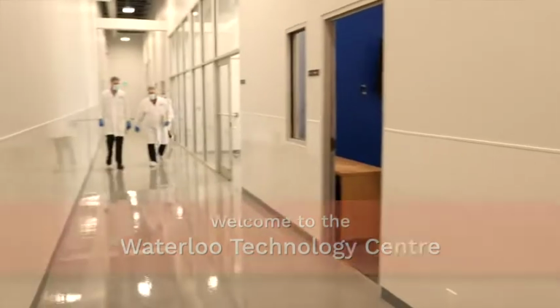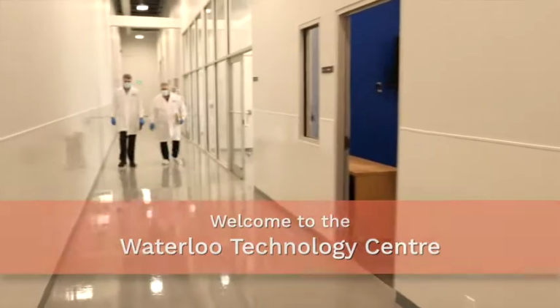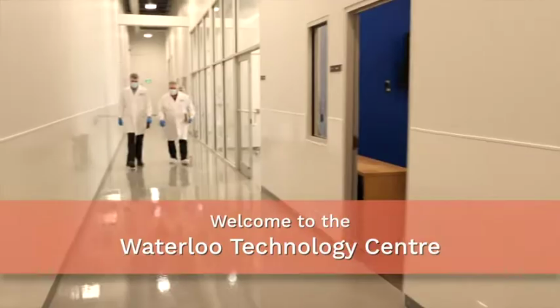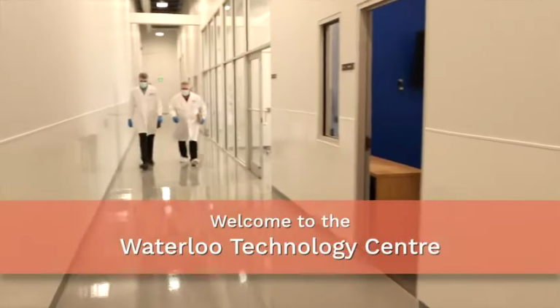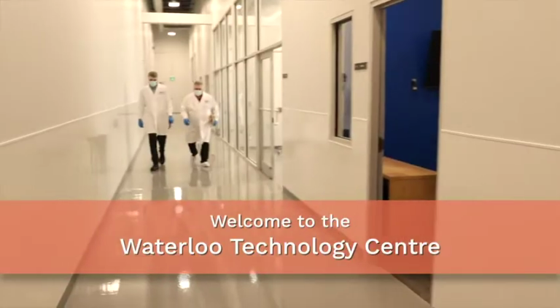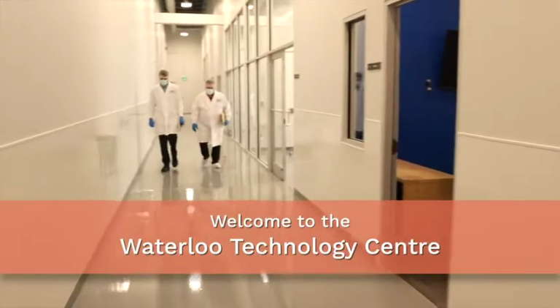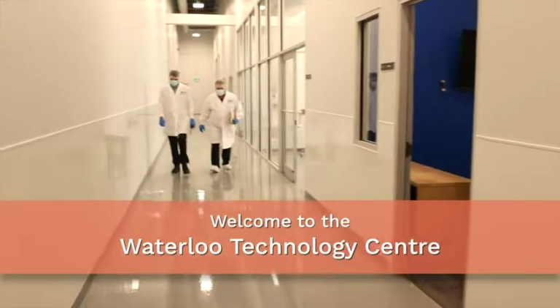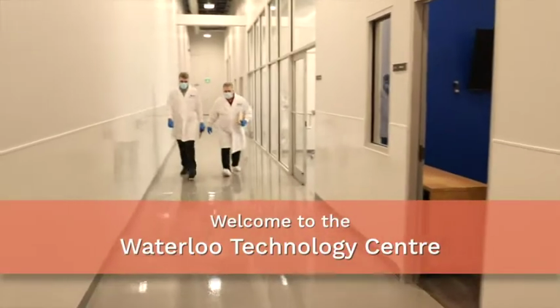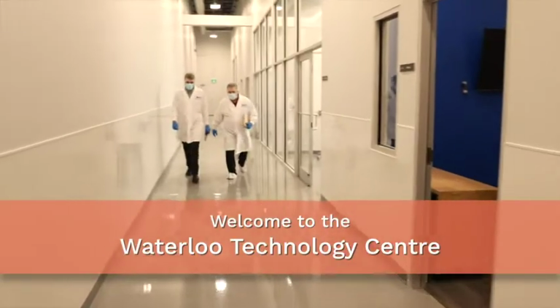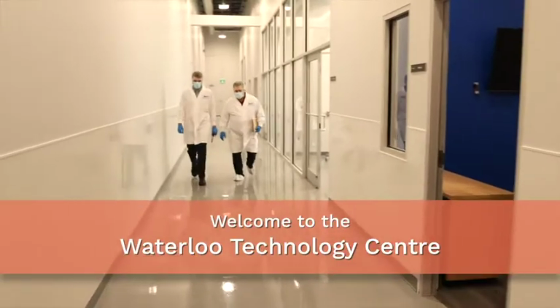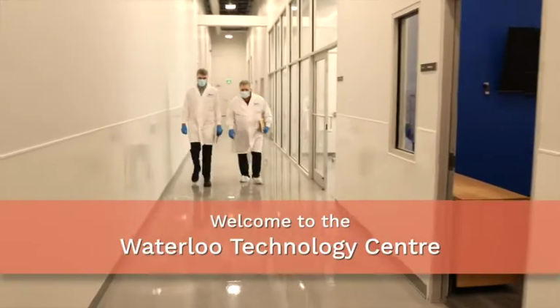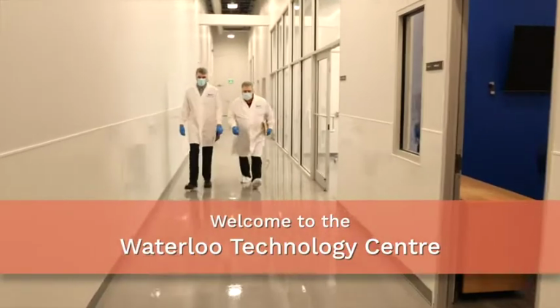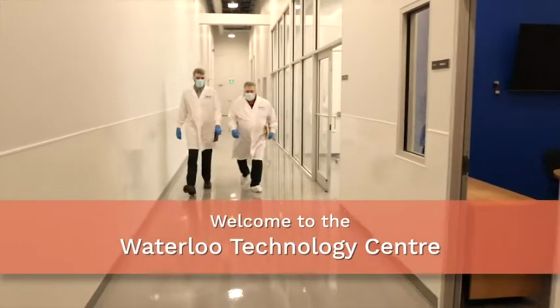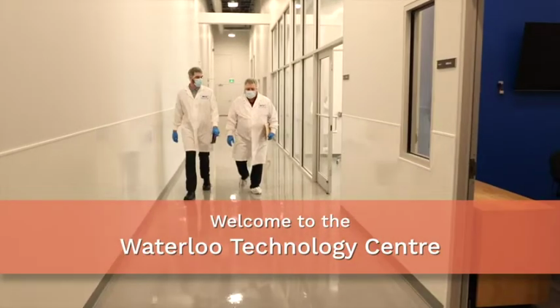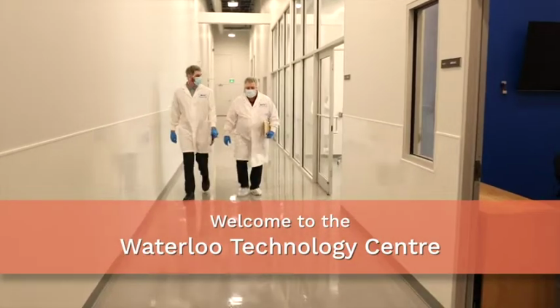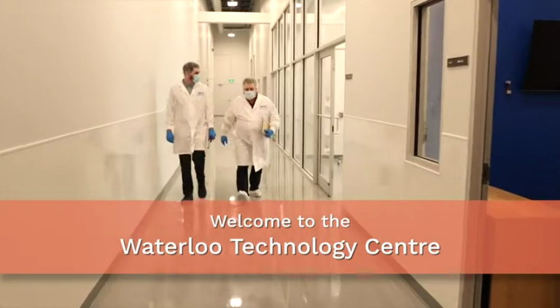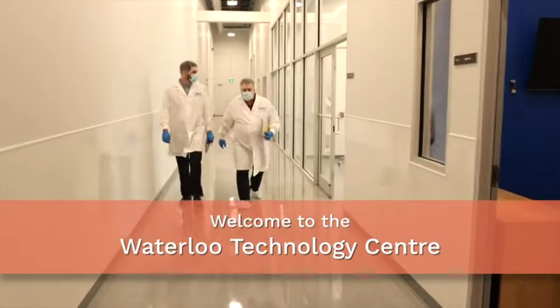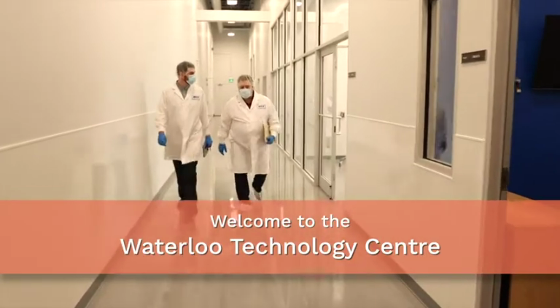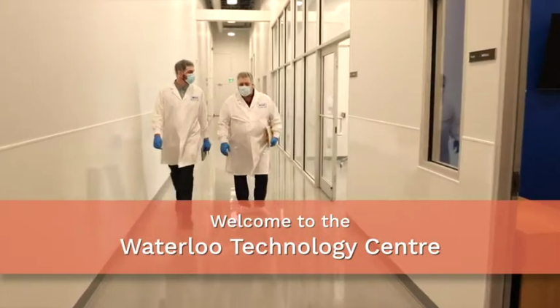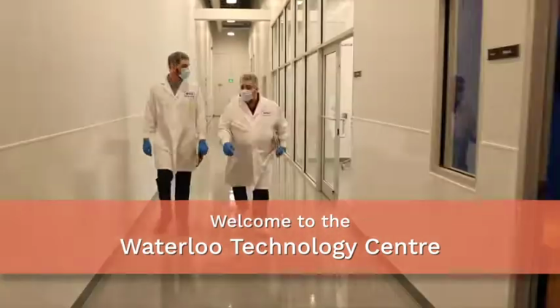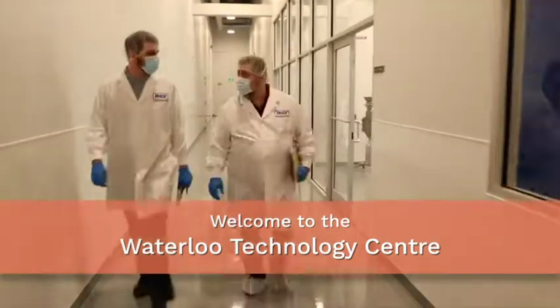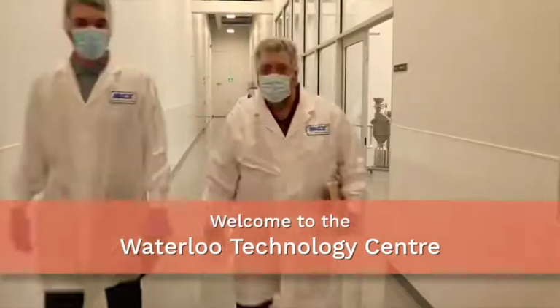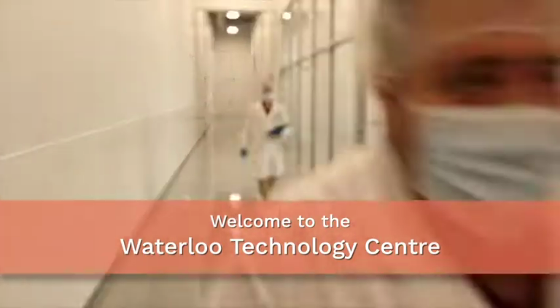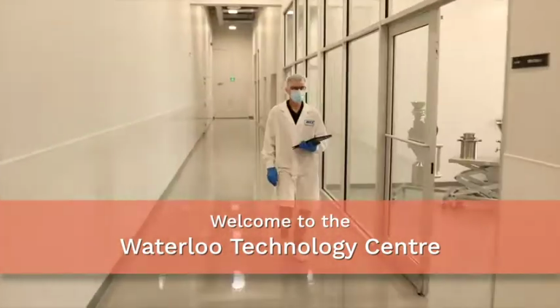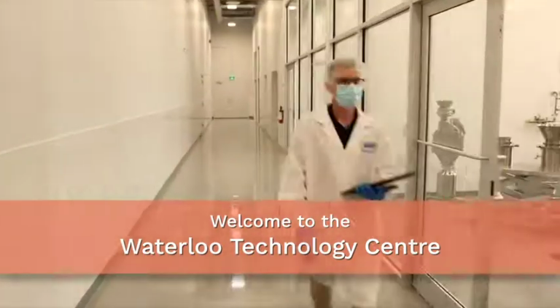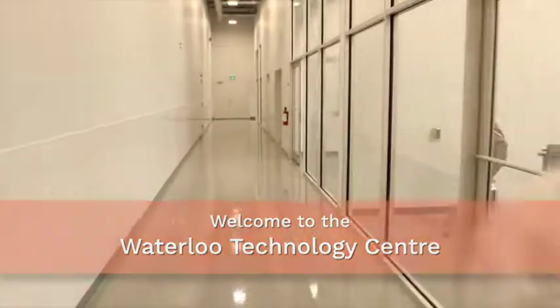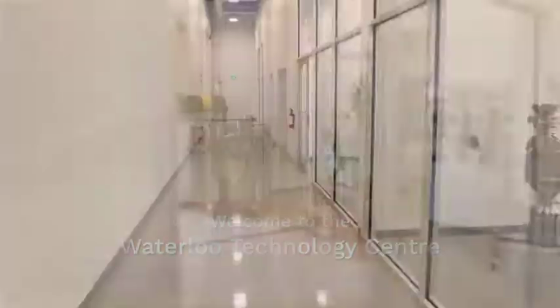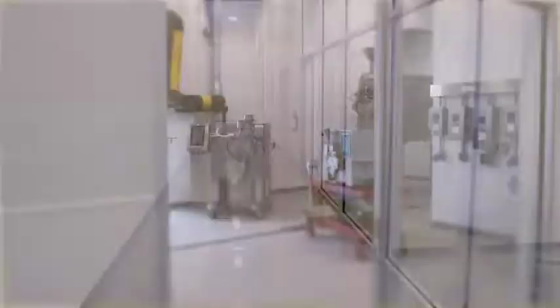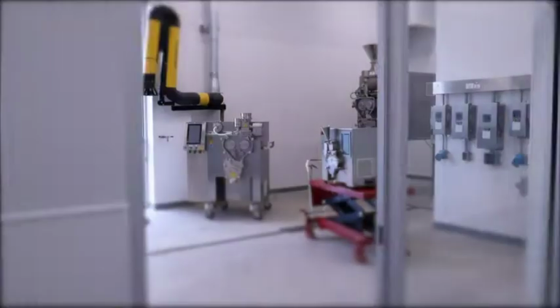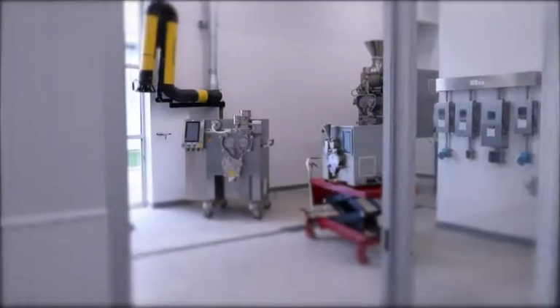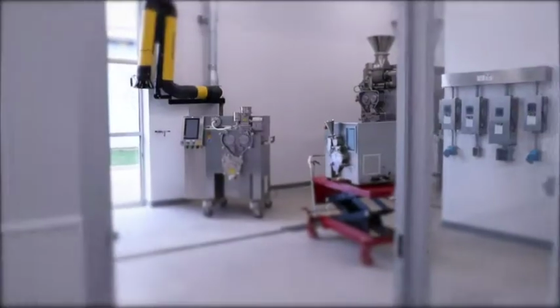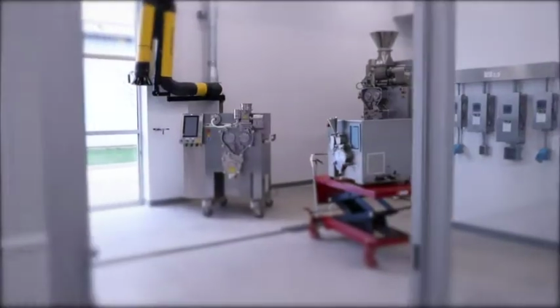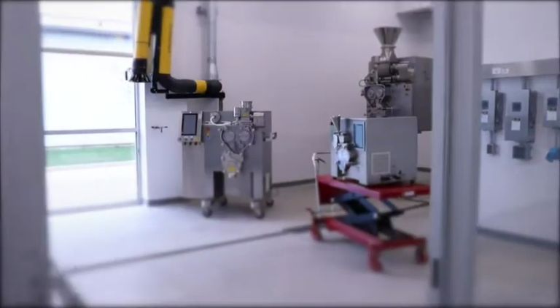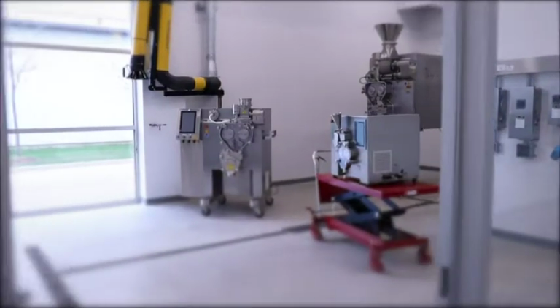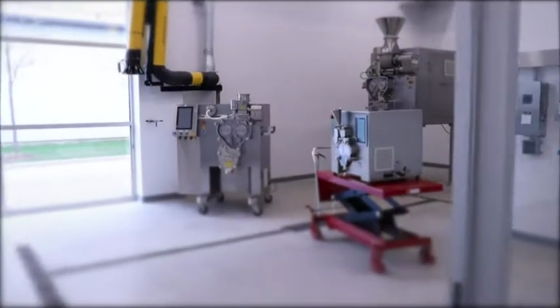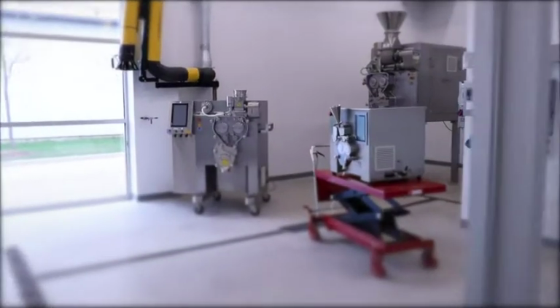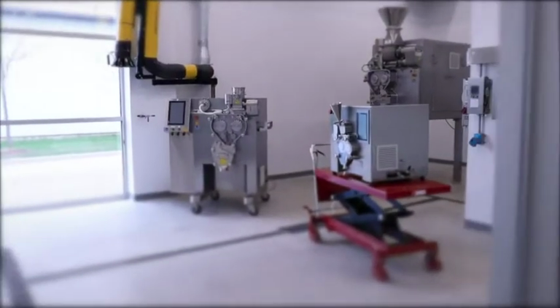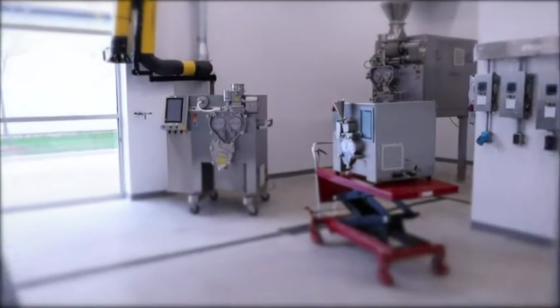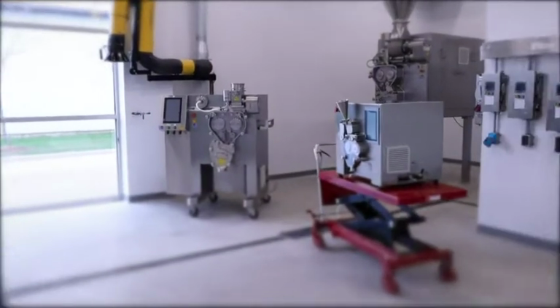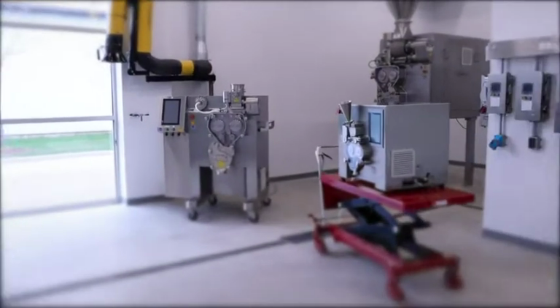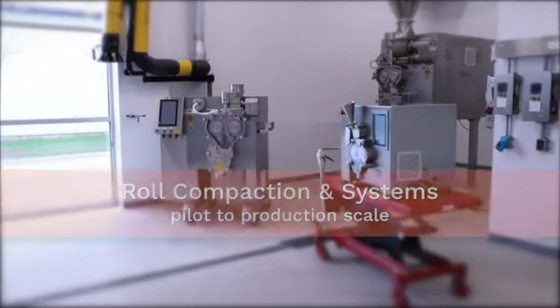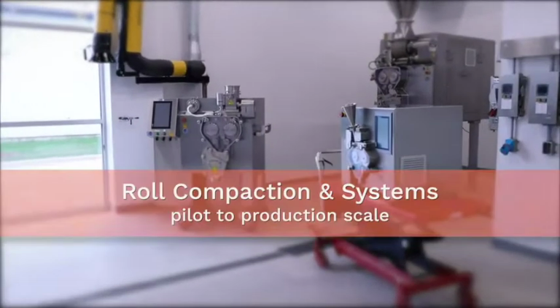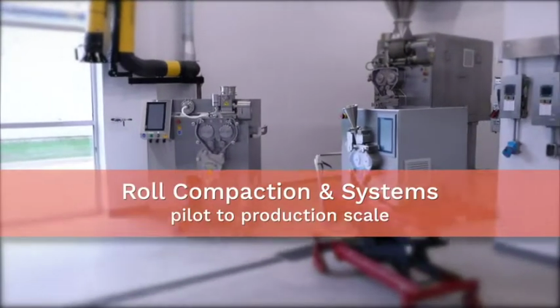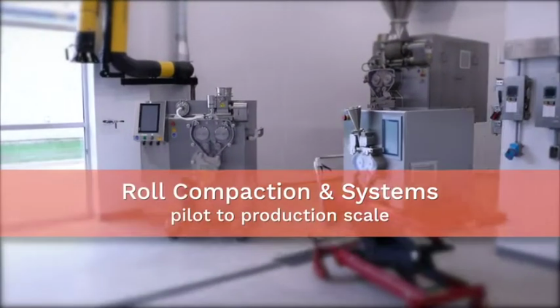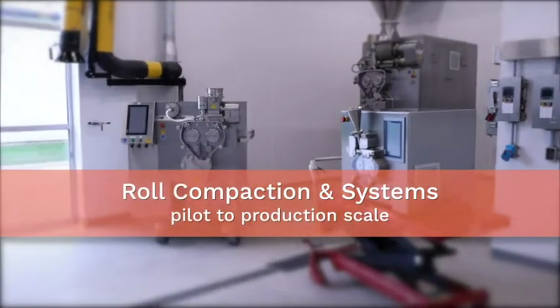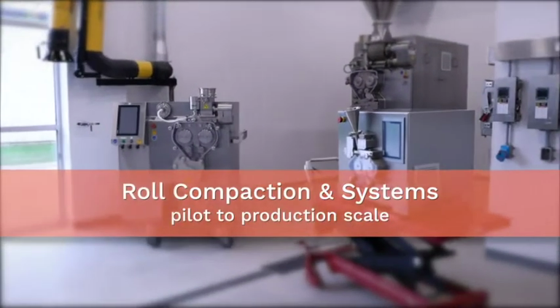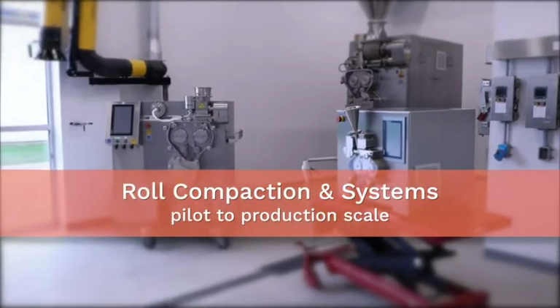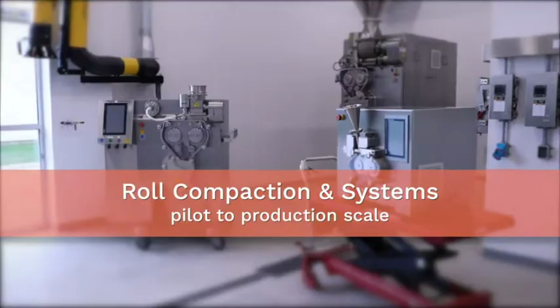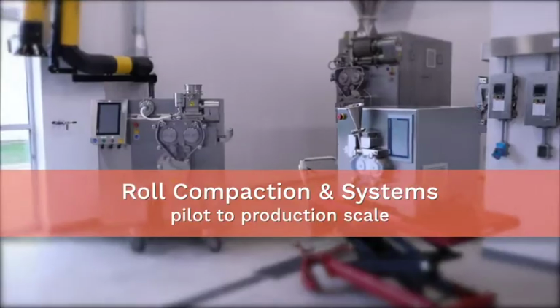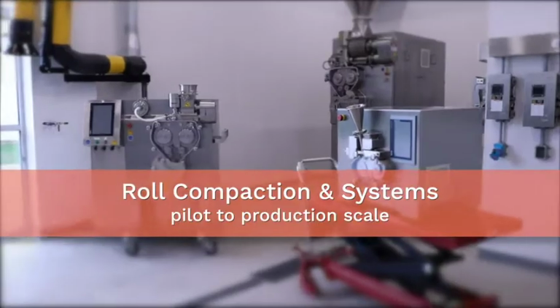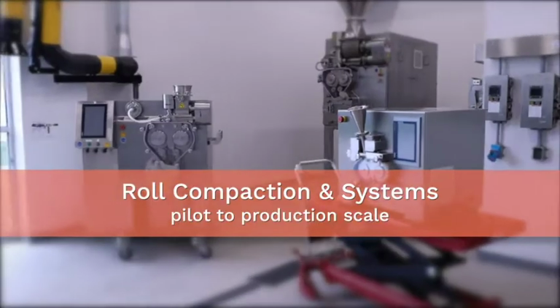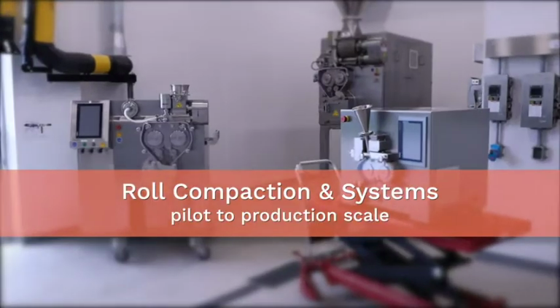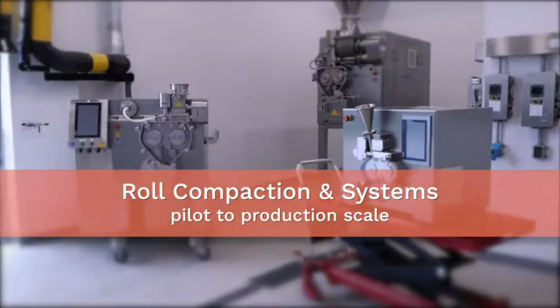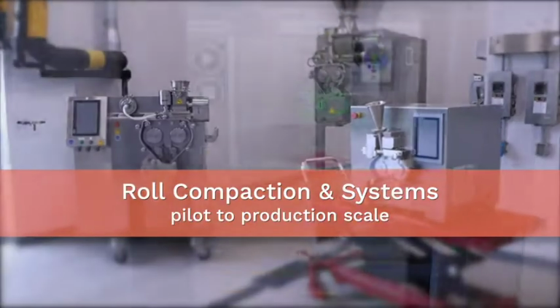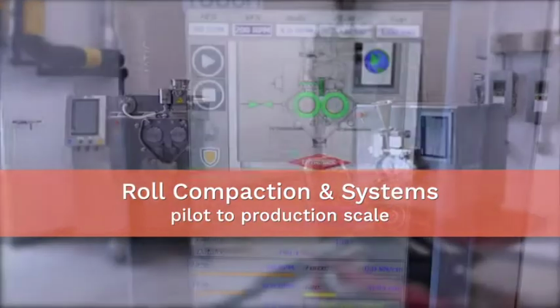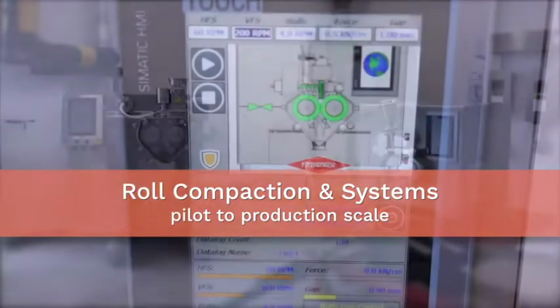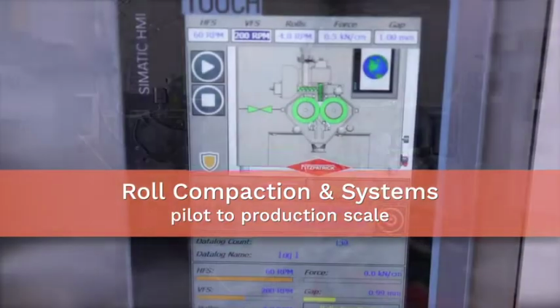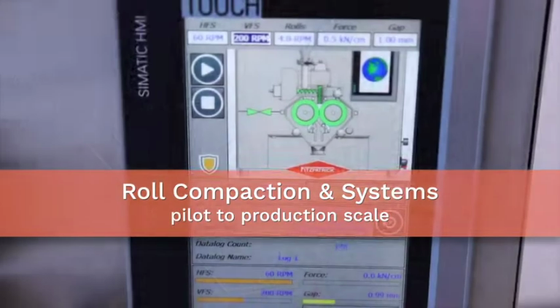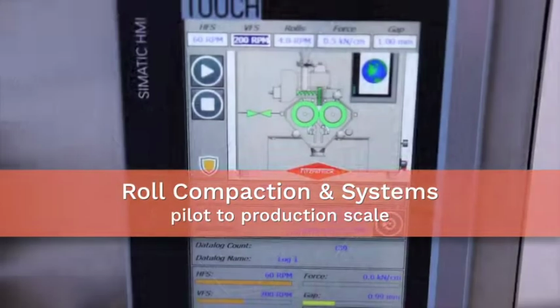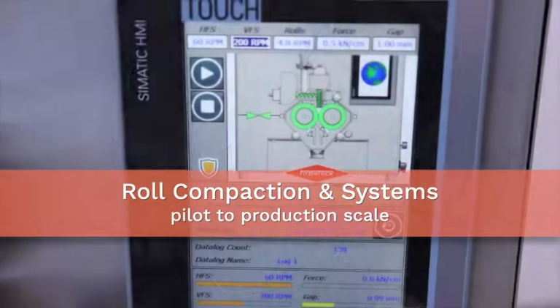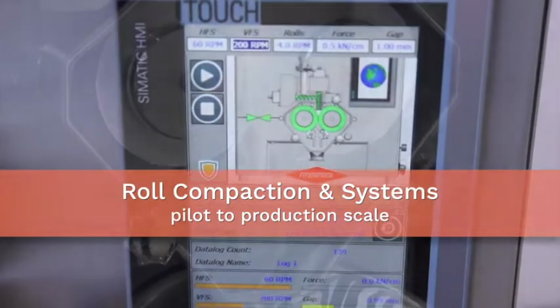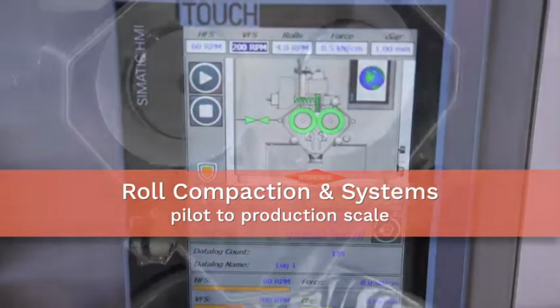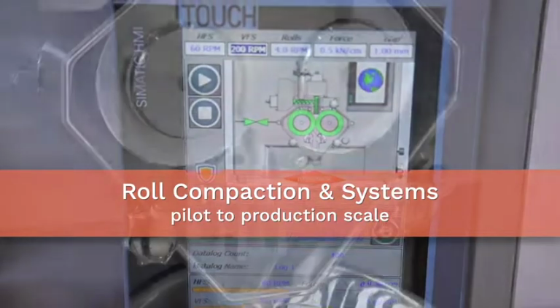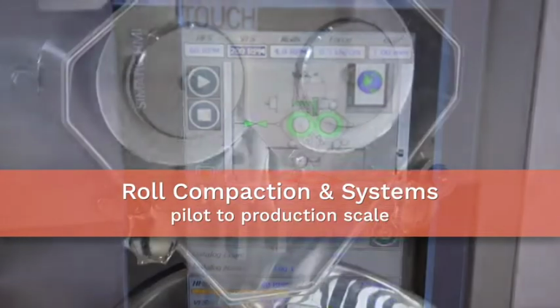We are at the Waterloo Technology Center. We have developed this facility in order to be able to meet our customer needs.